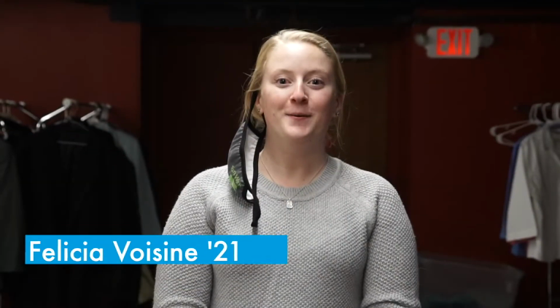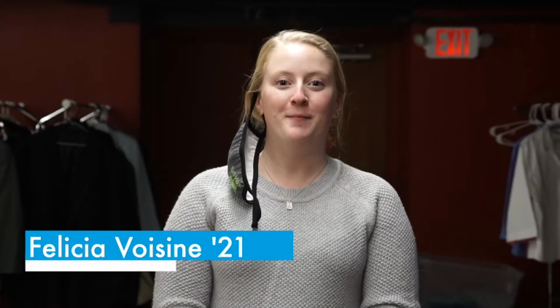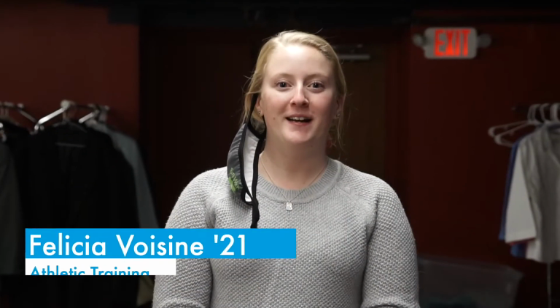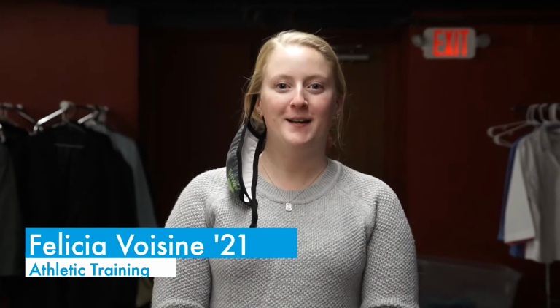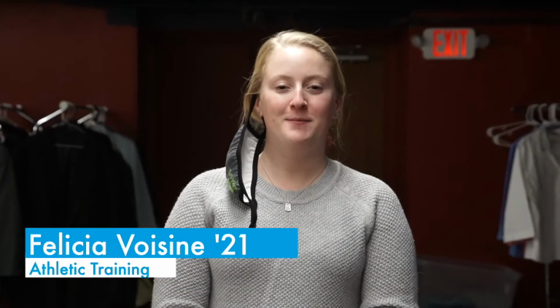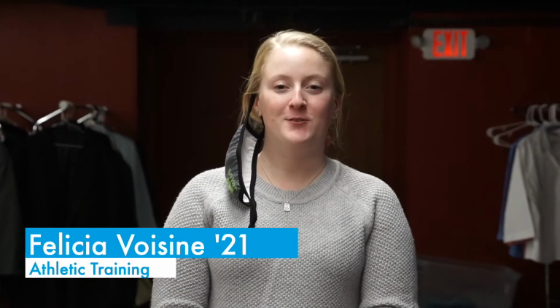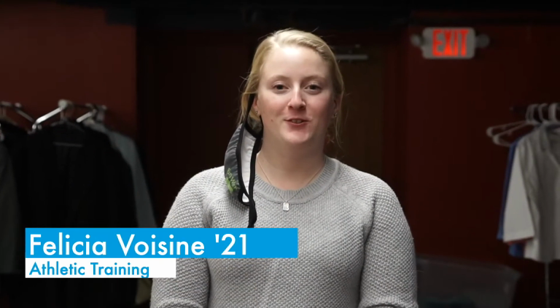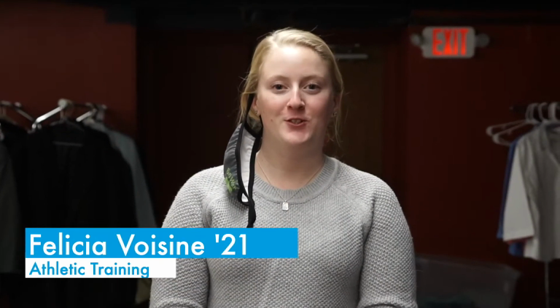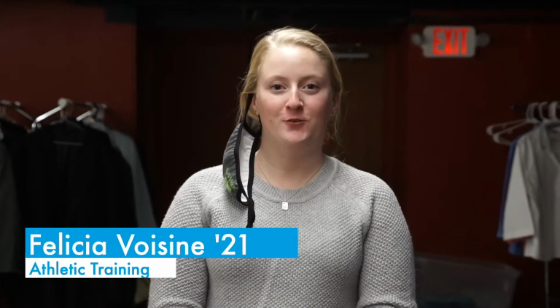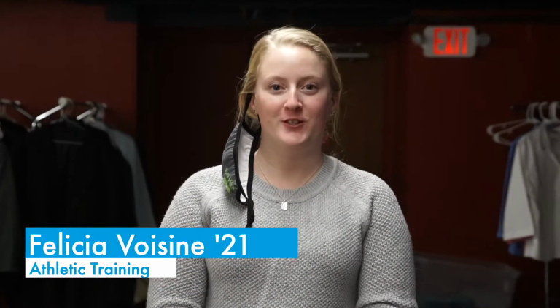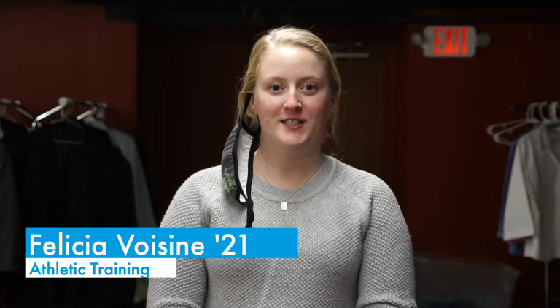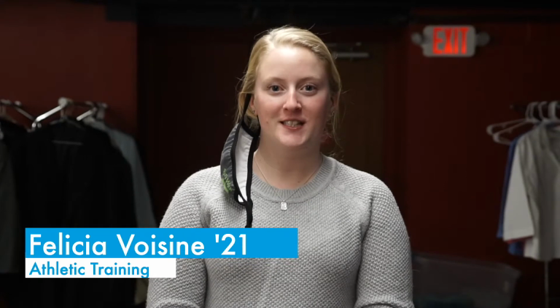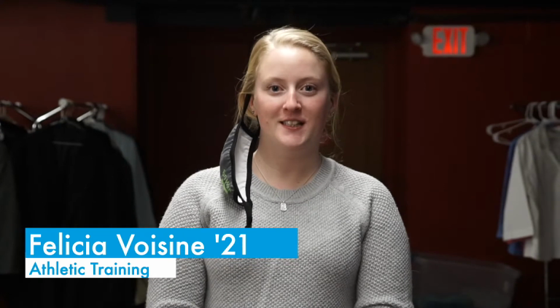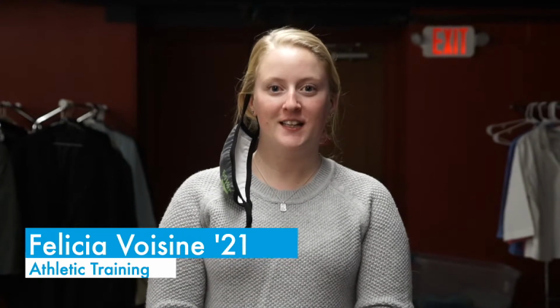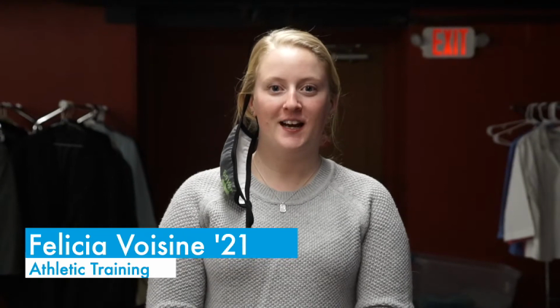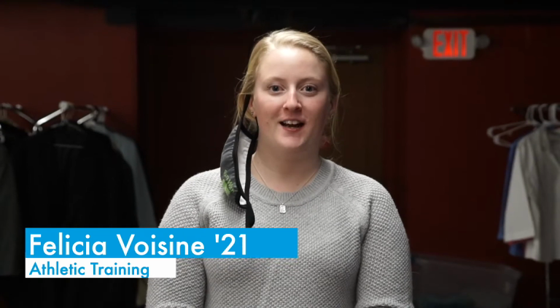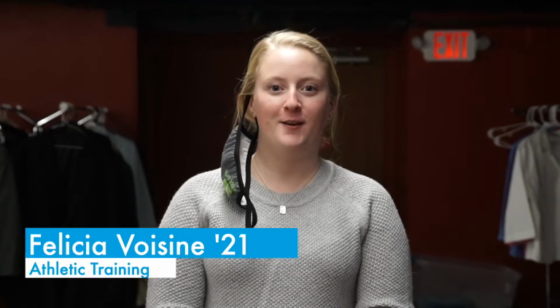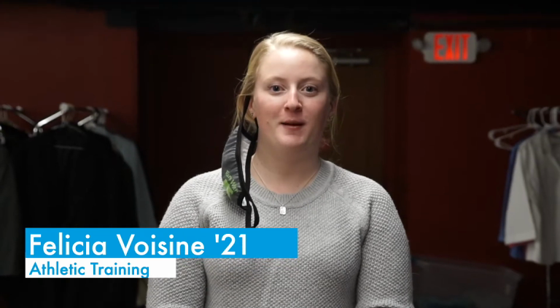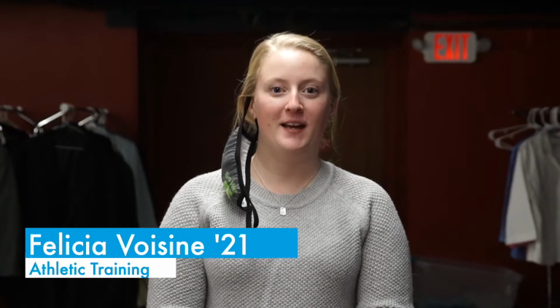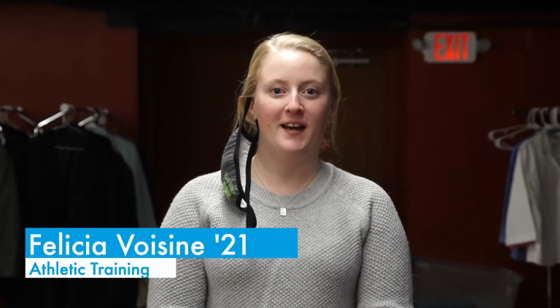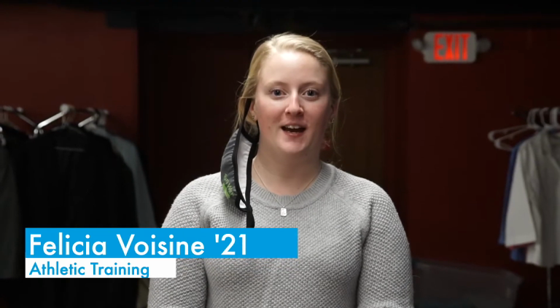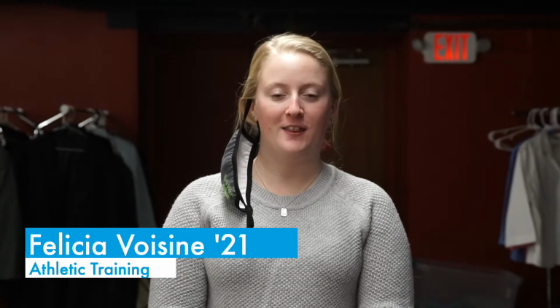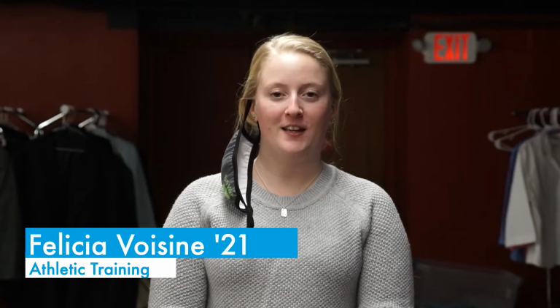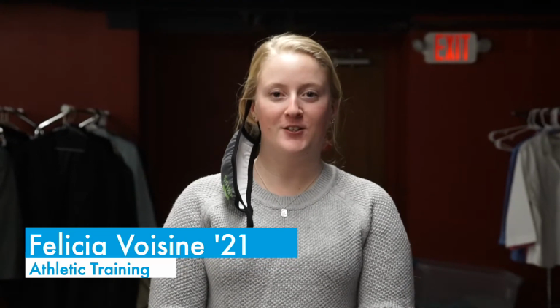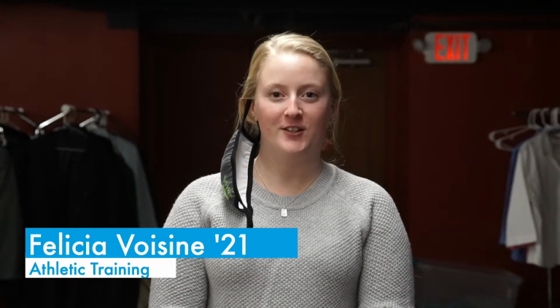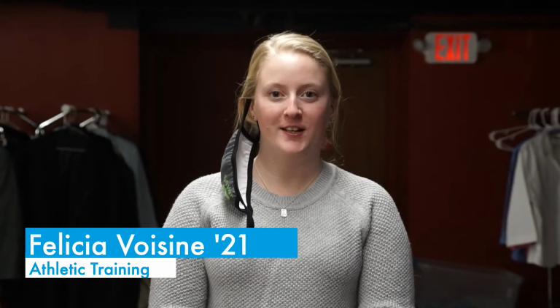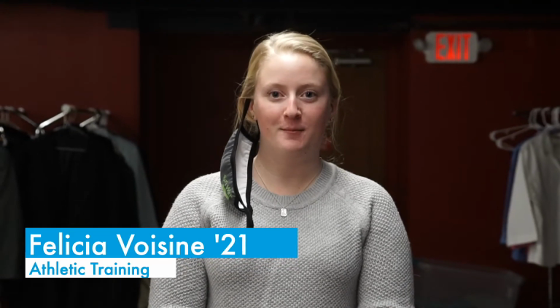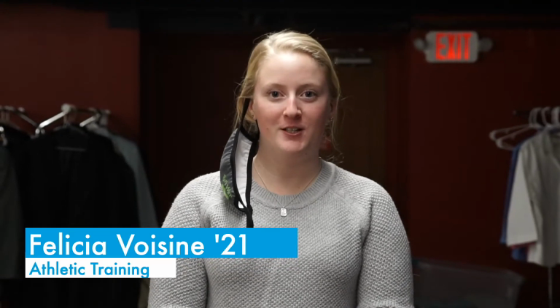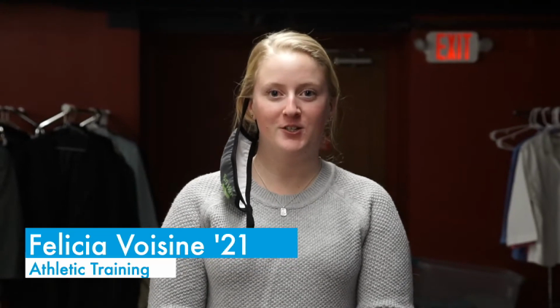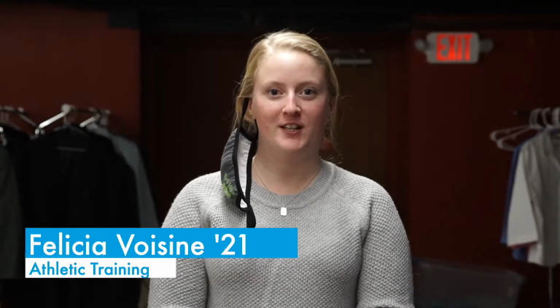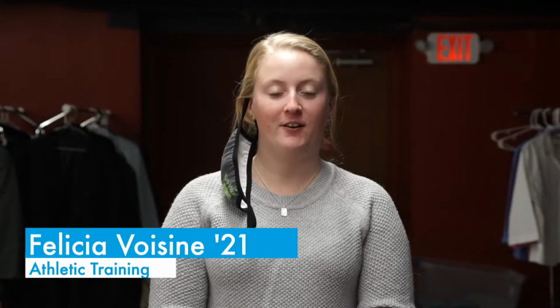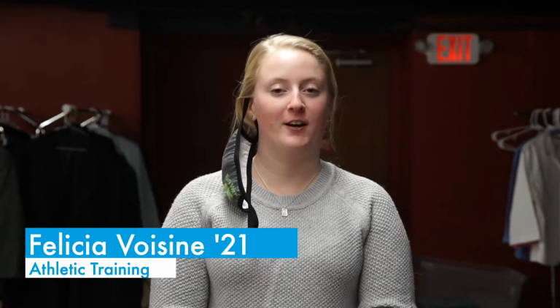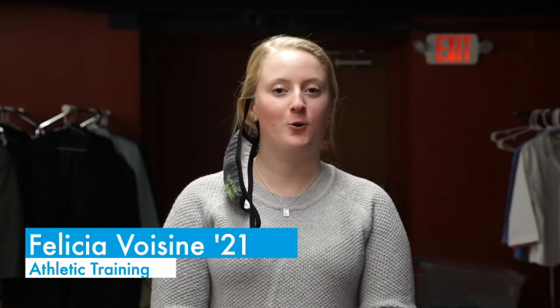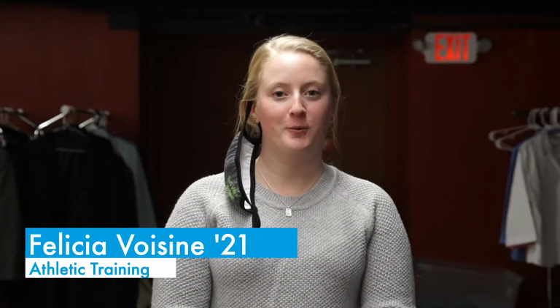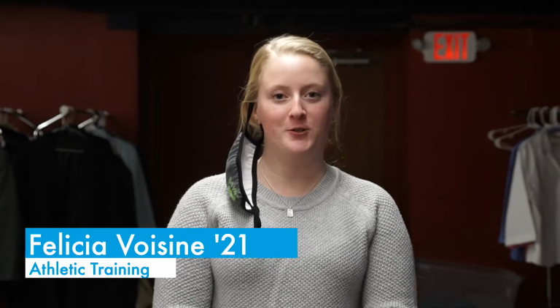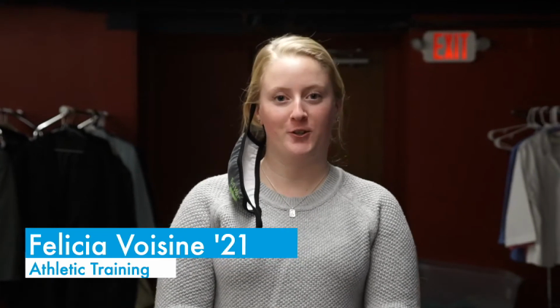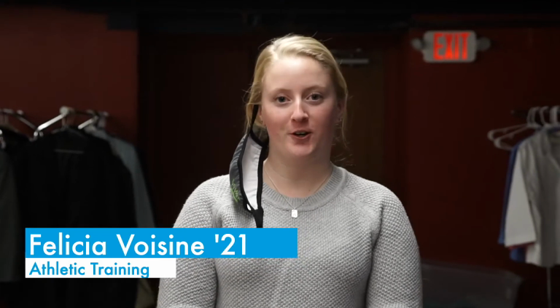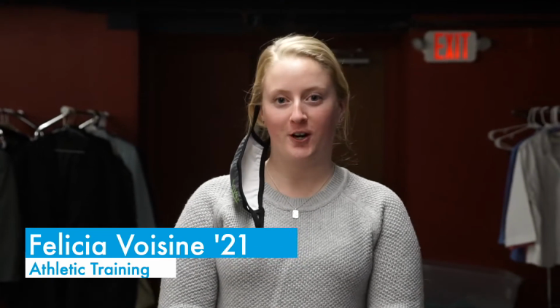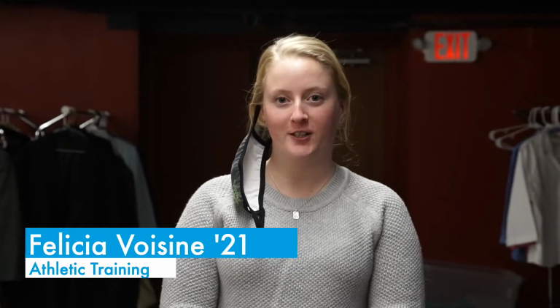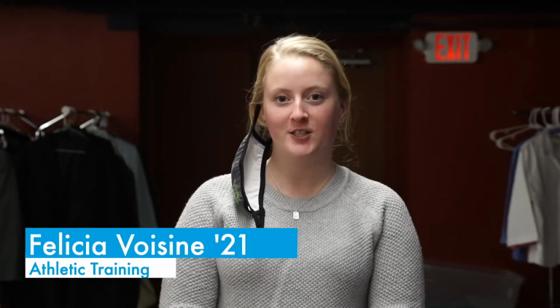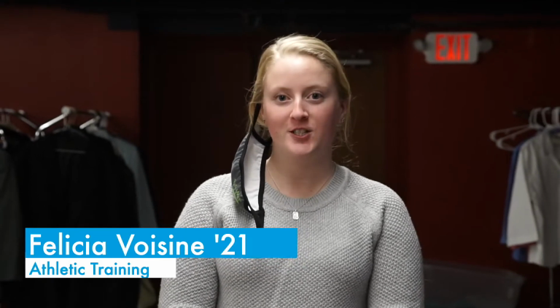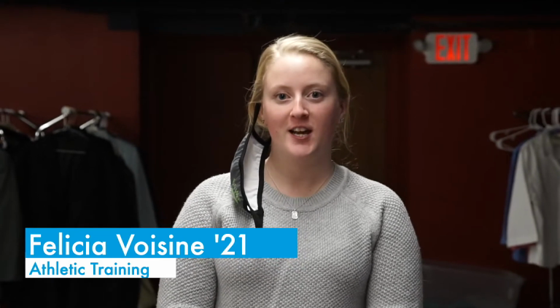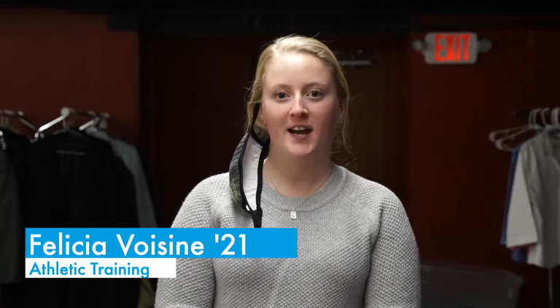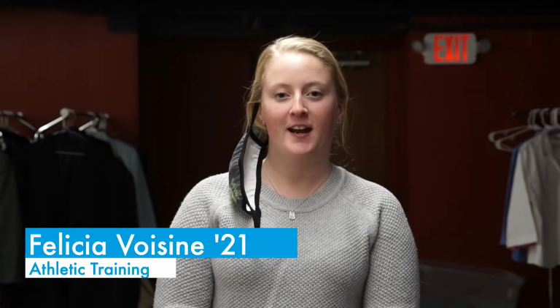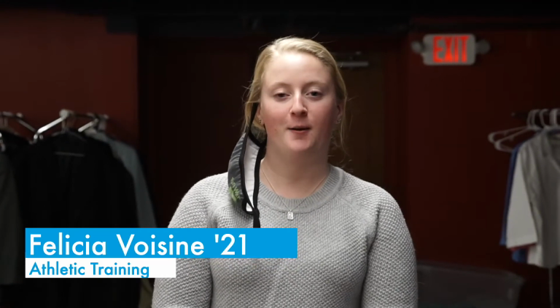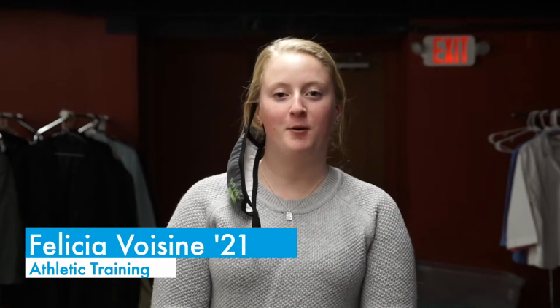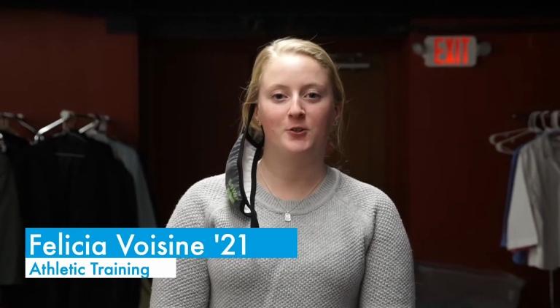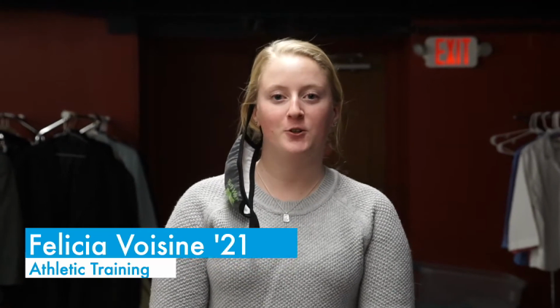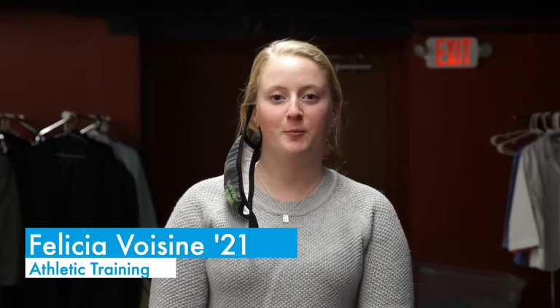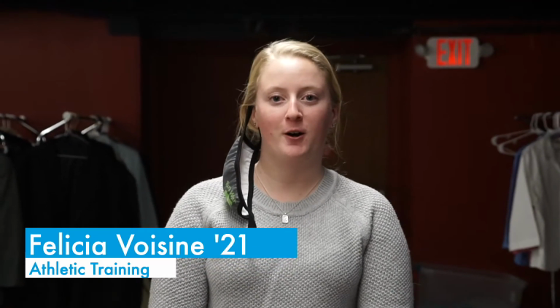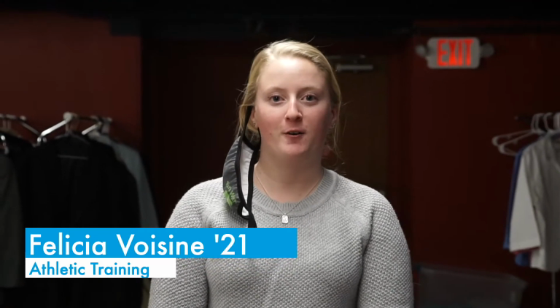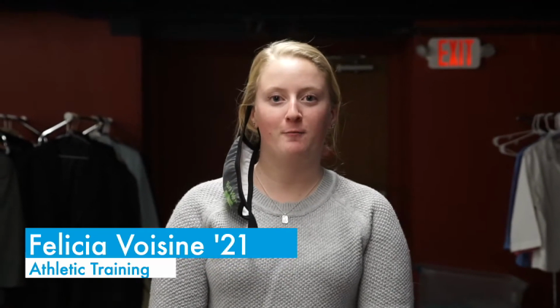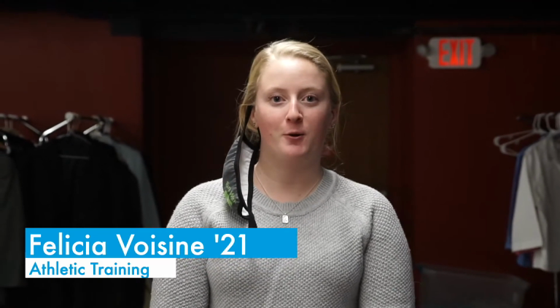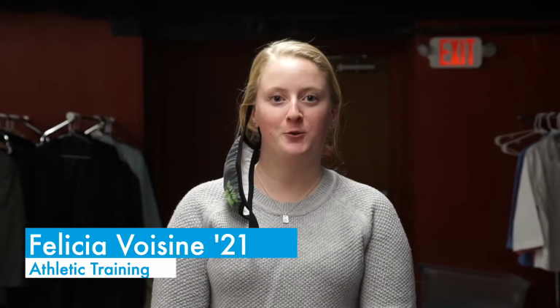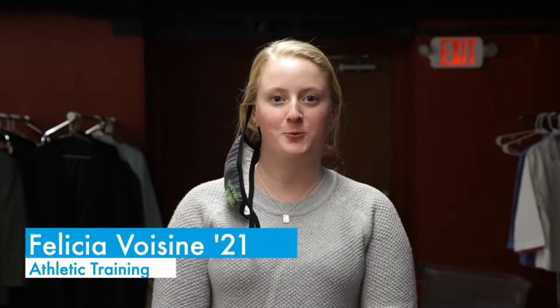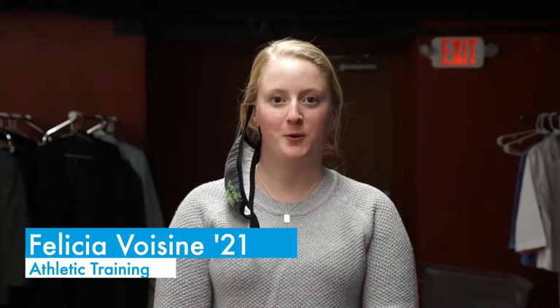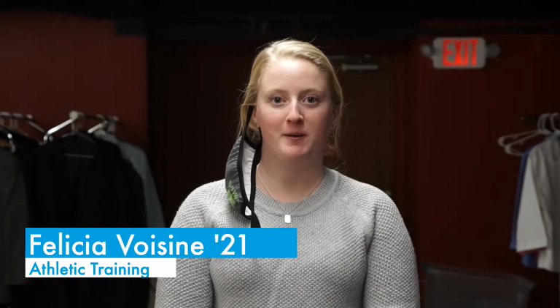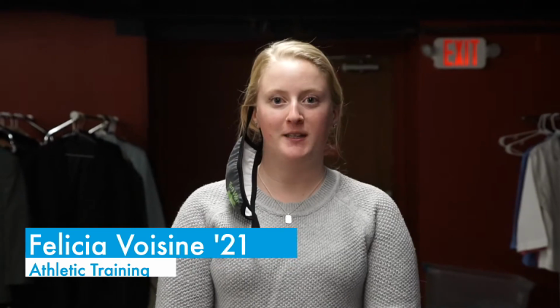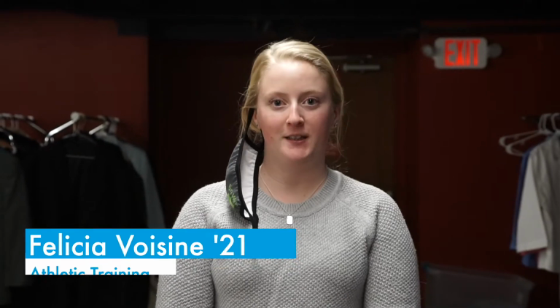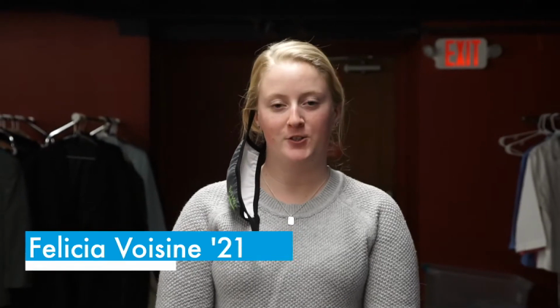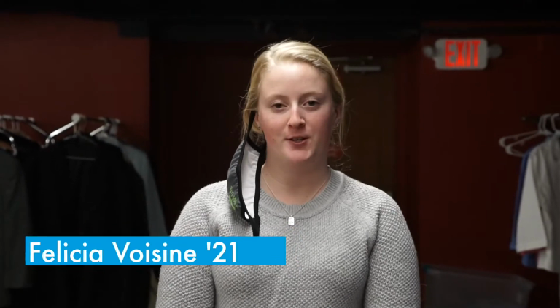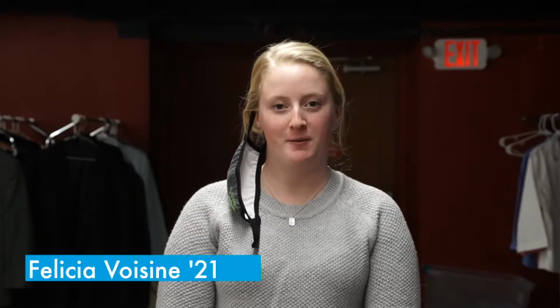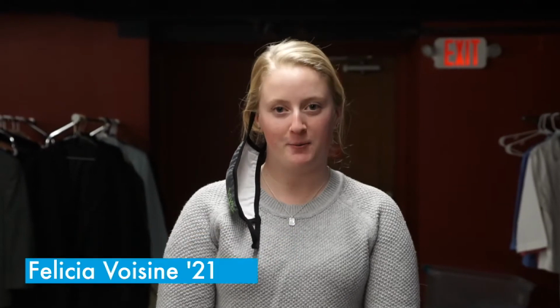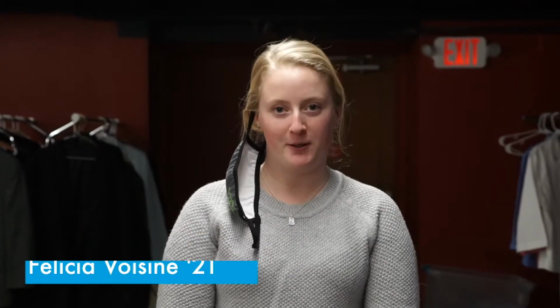My name is Felicia Boisin. I am an athletic training major here at Colby-Sawyer College, and I'm also a part of Bold Women's Leadership Network.